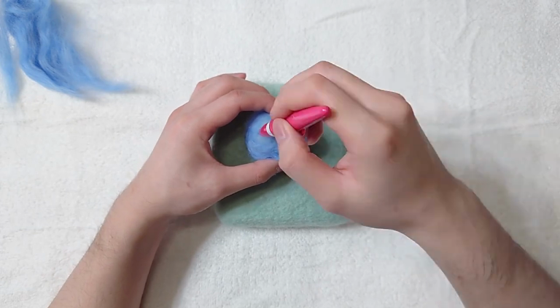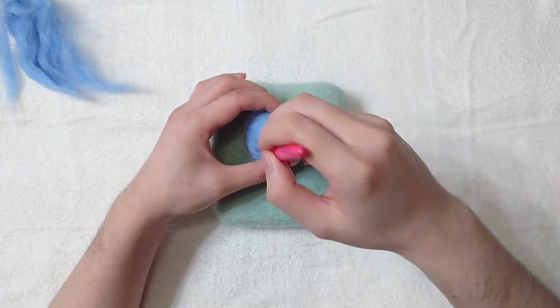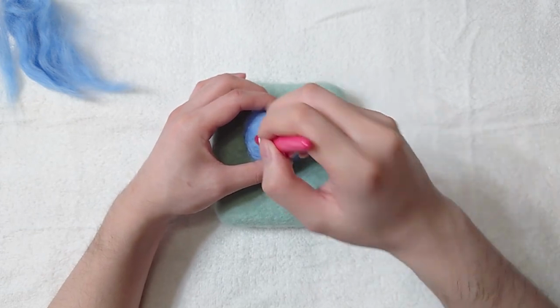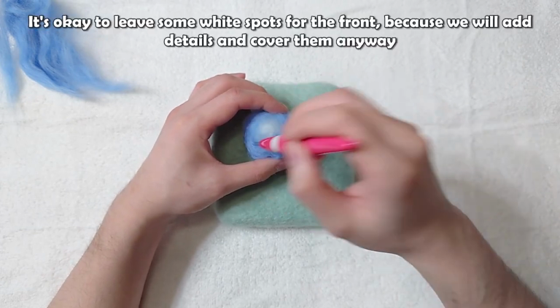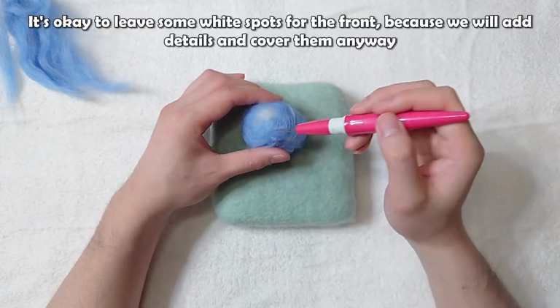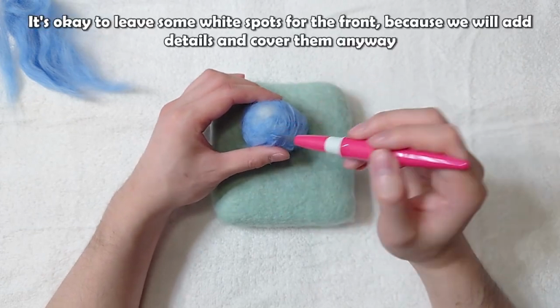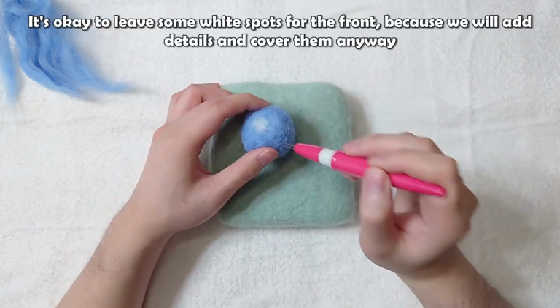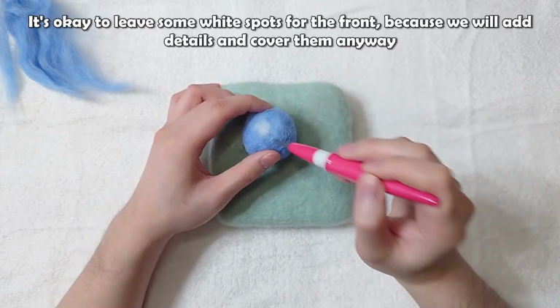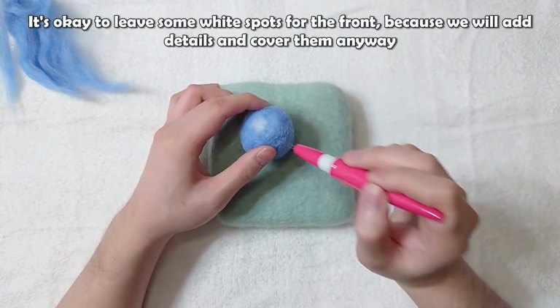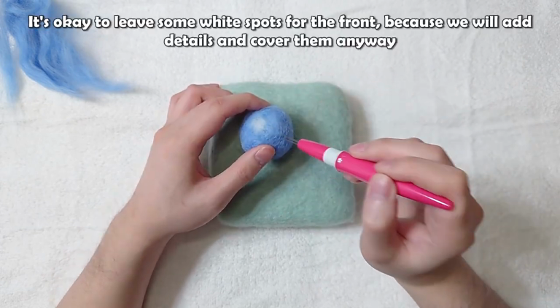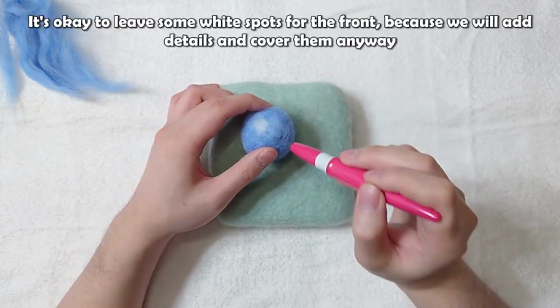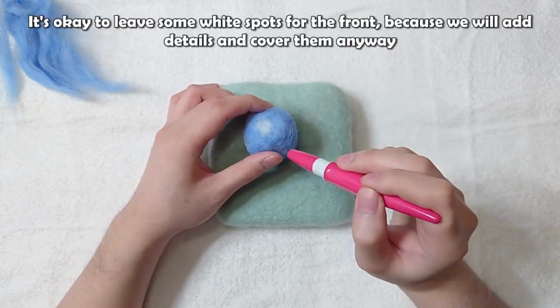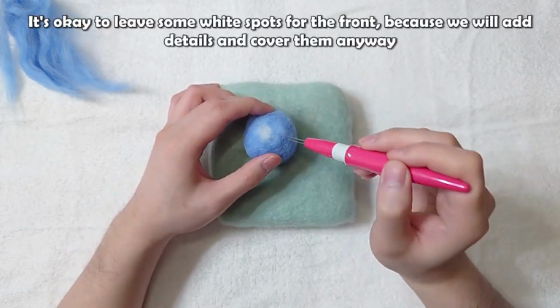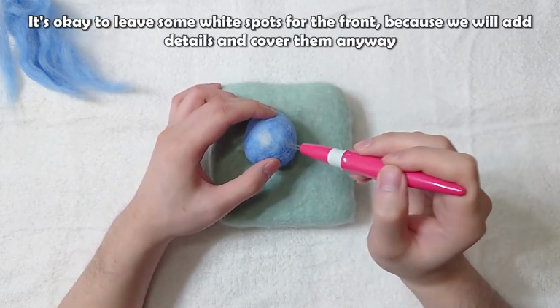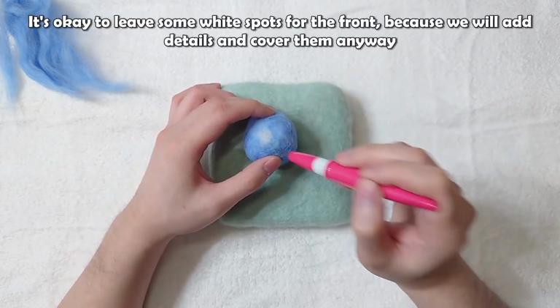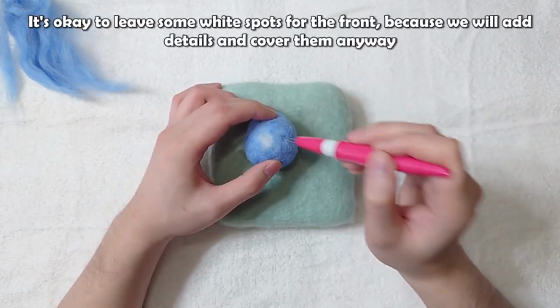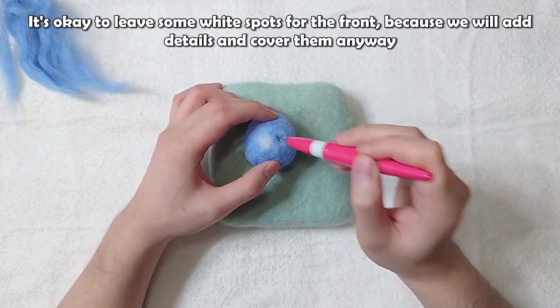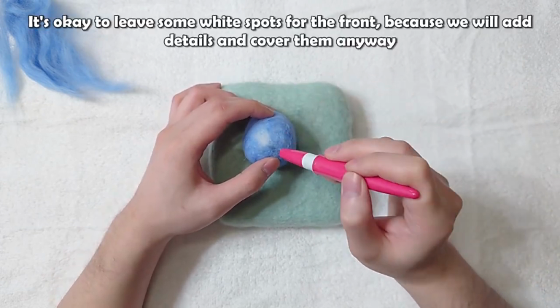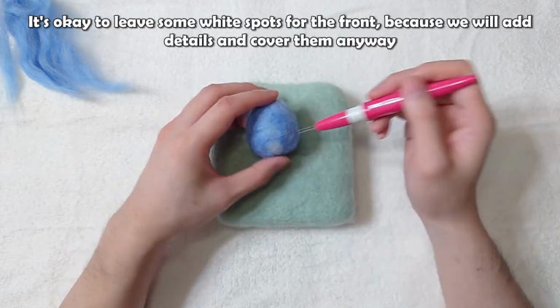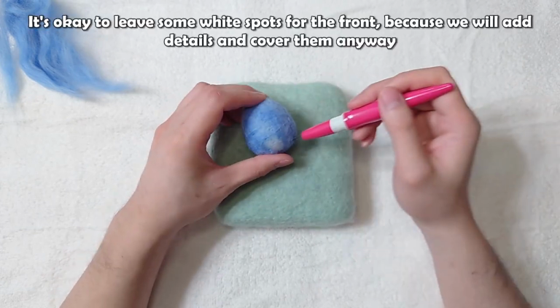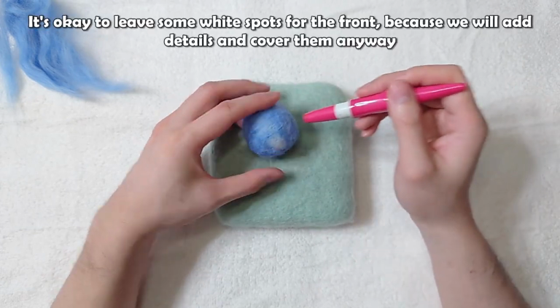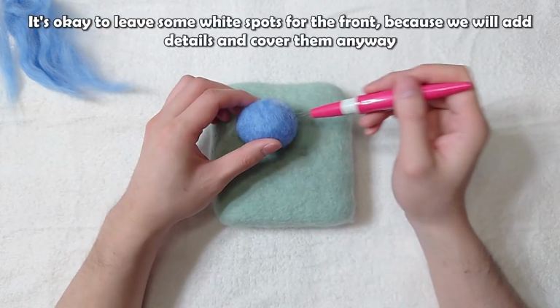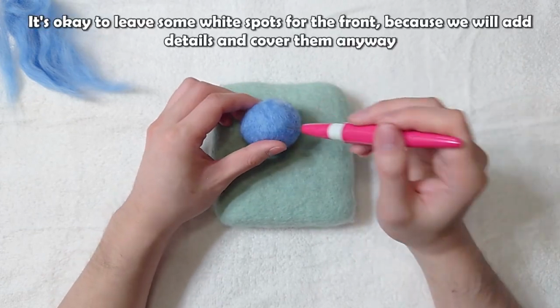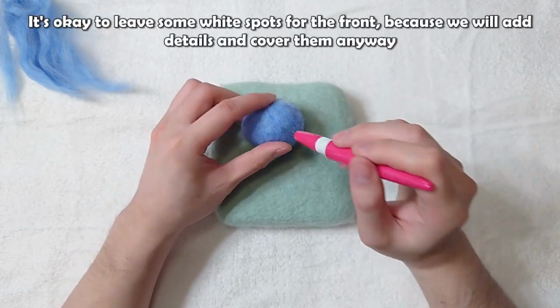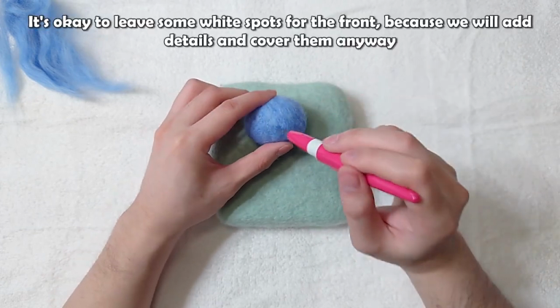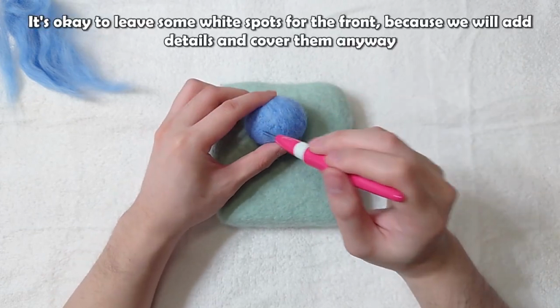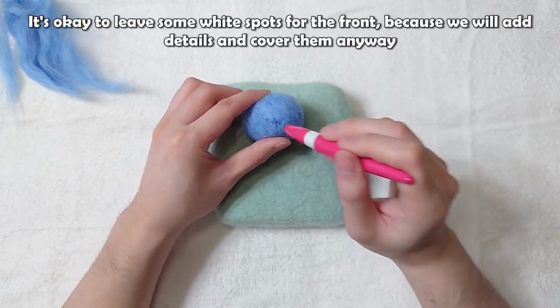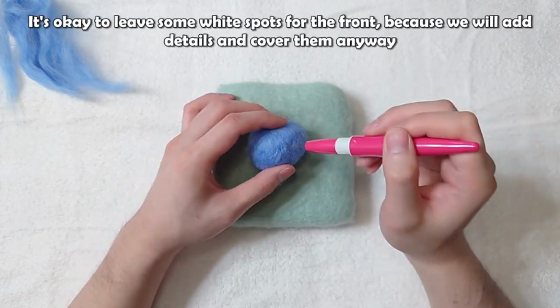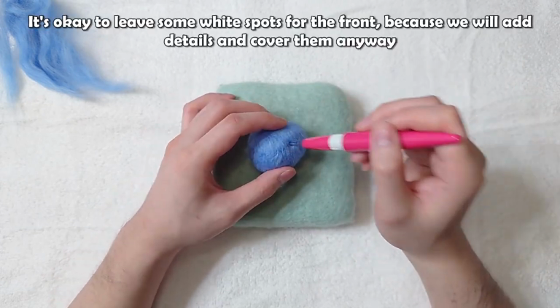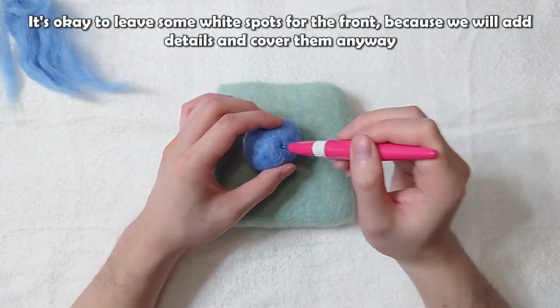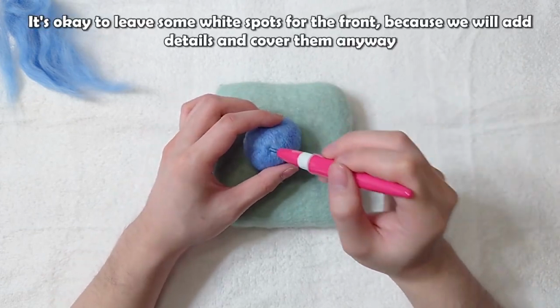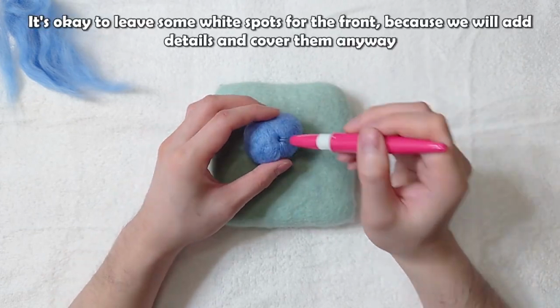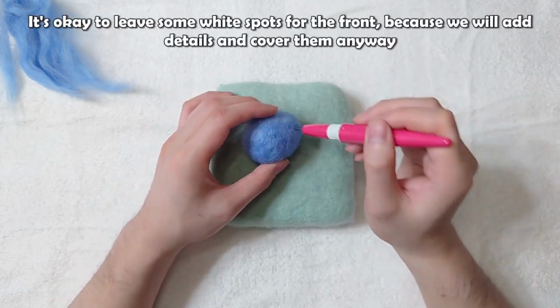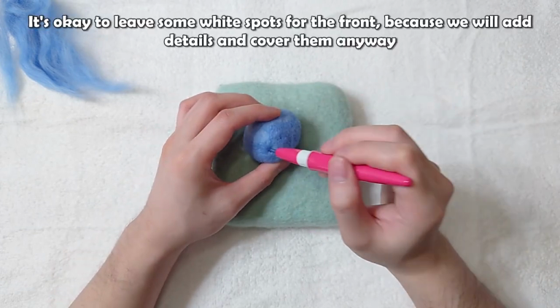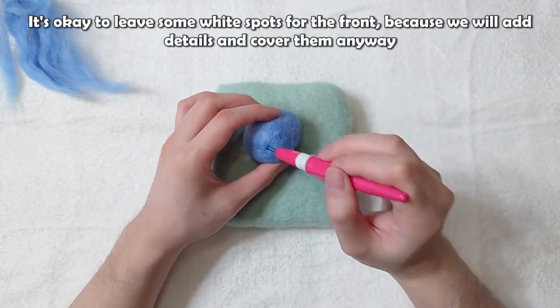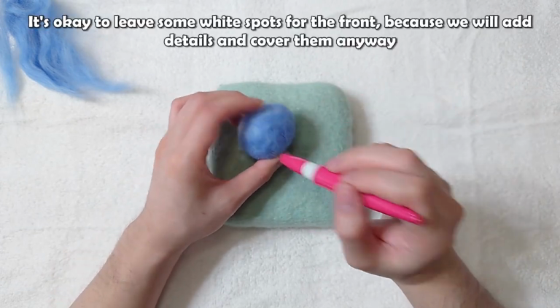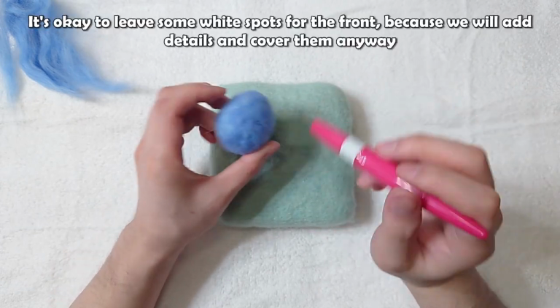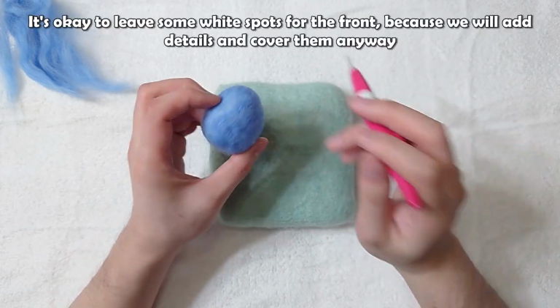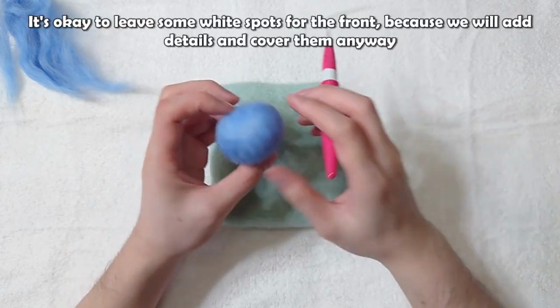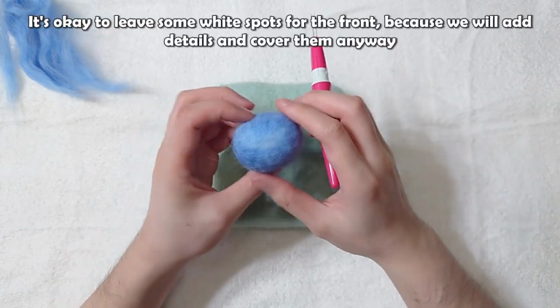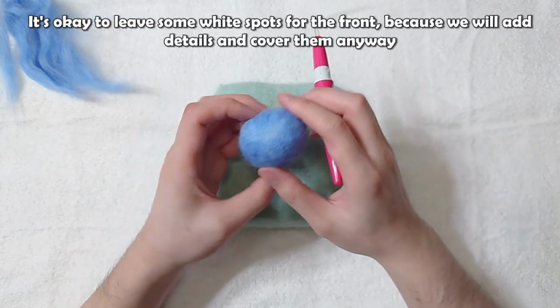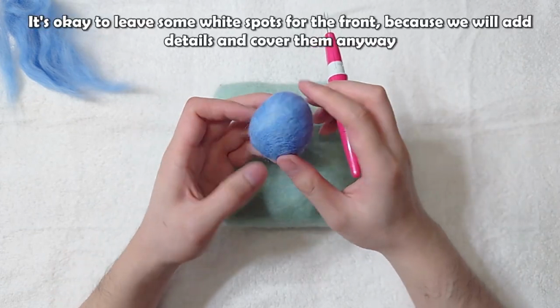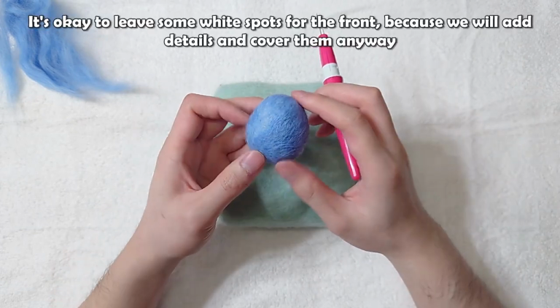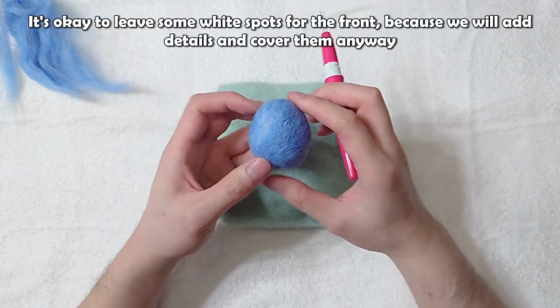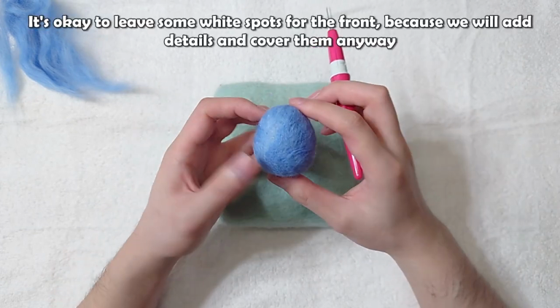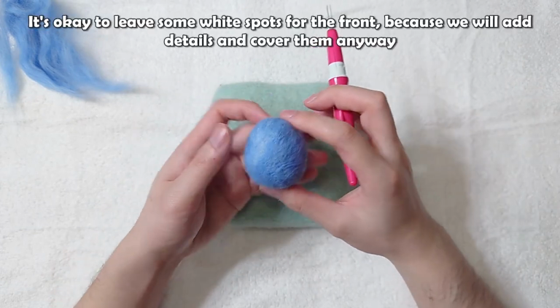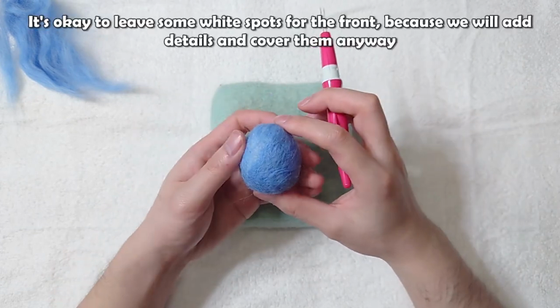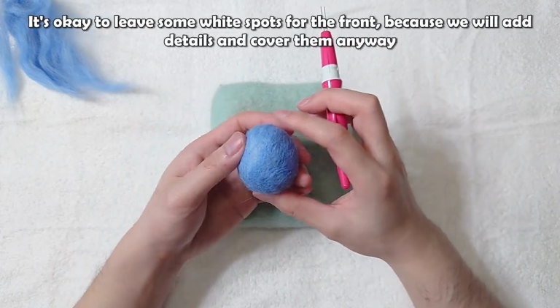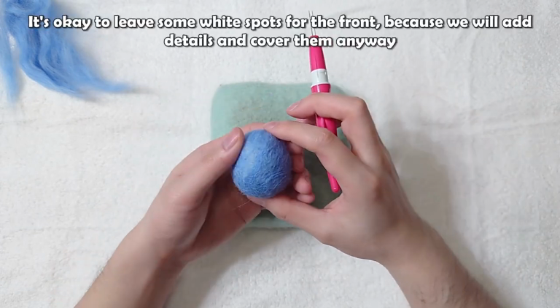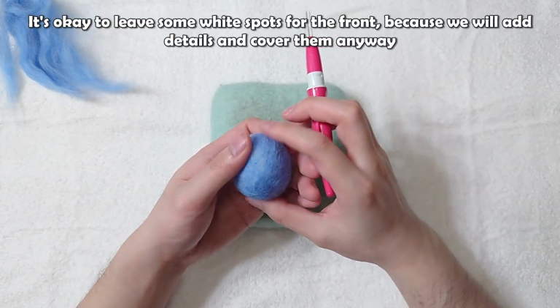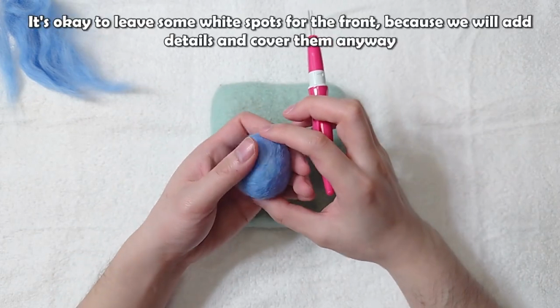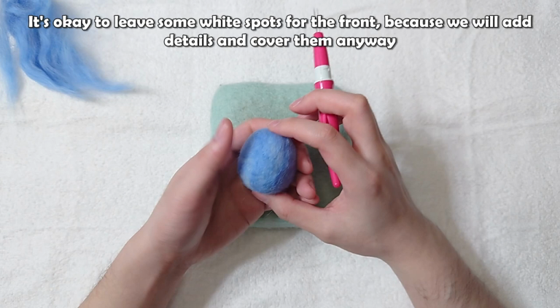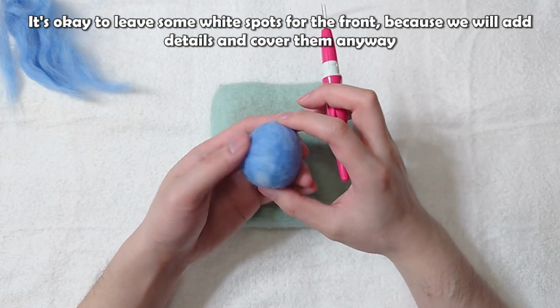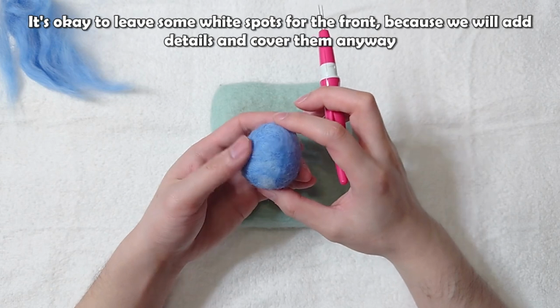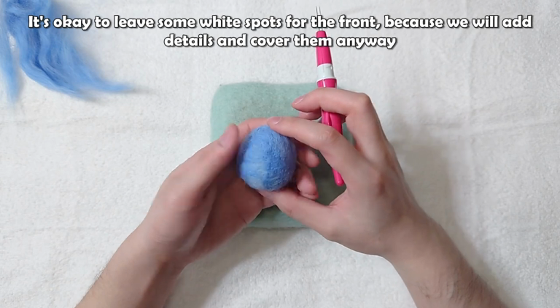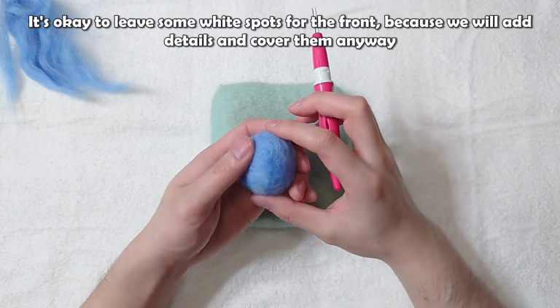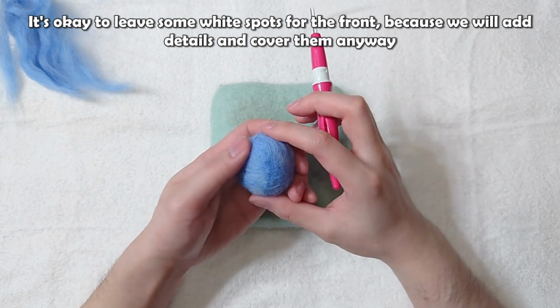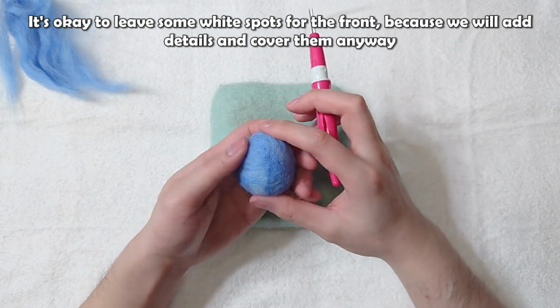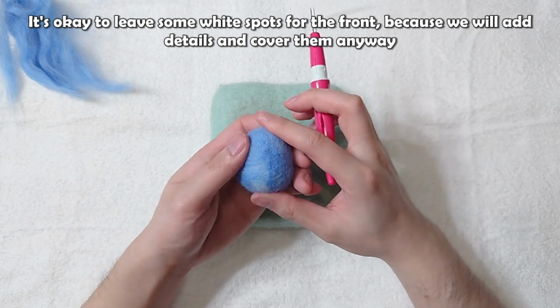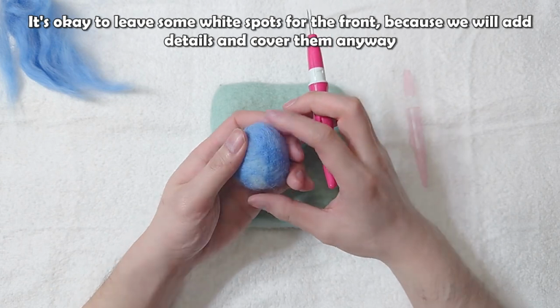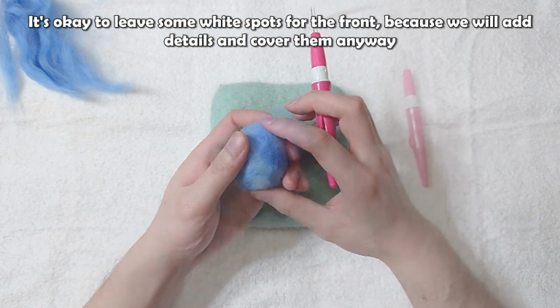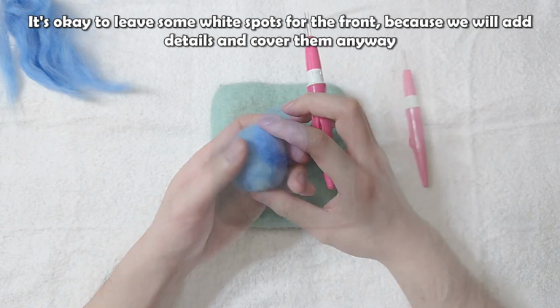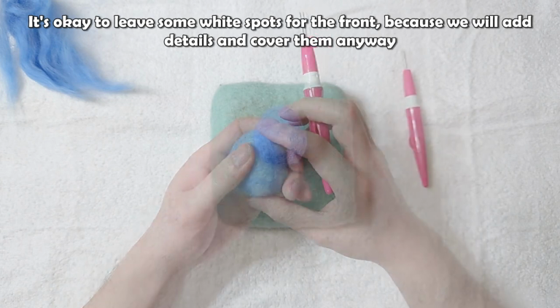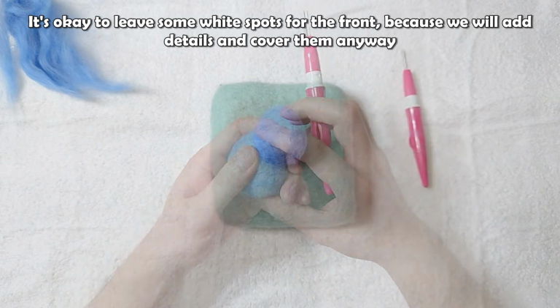It's okay to leave some white spots for the front, because we will add details and cover them anyway.